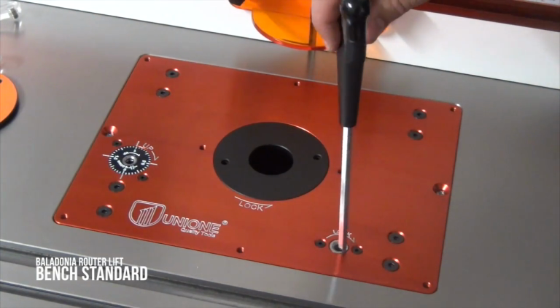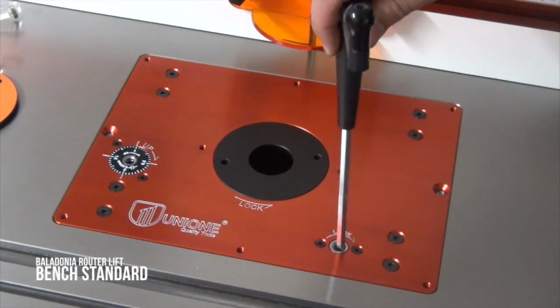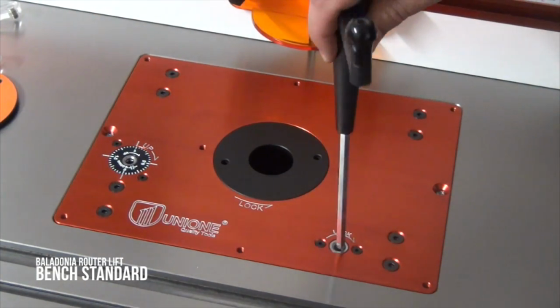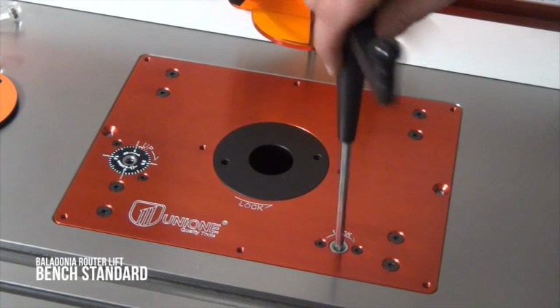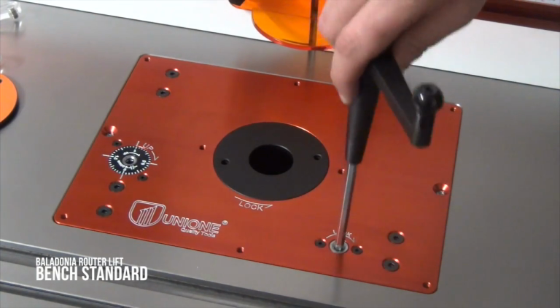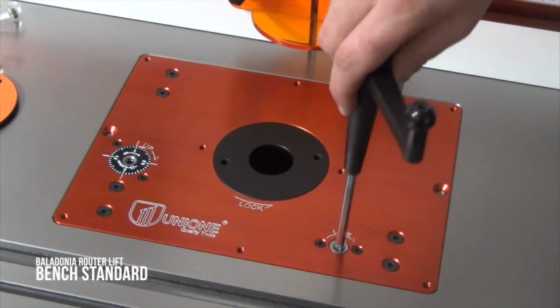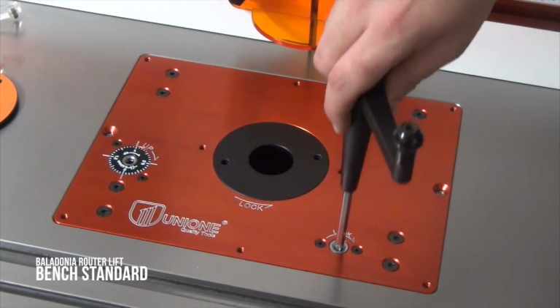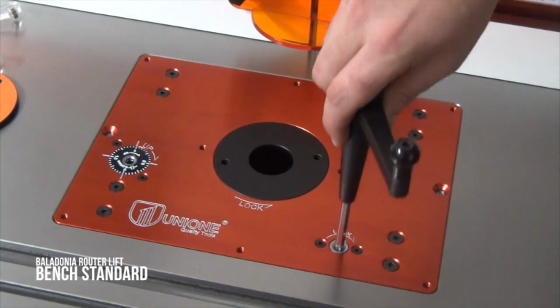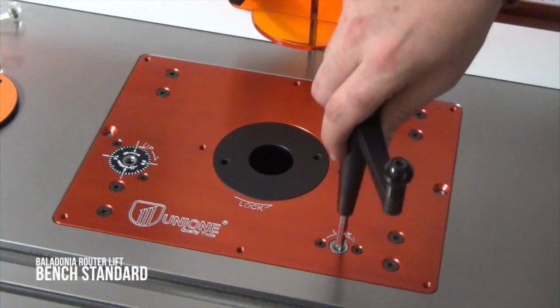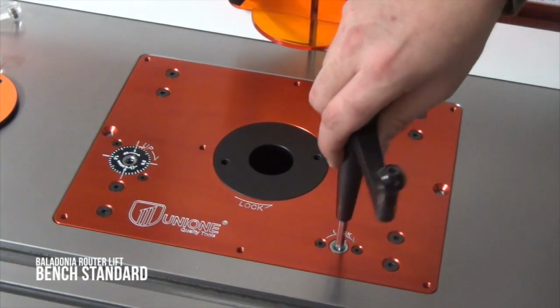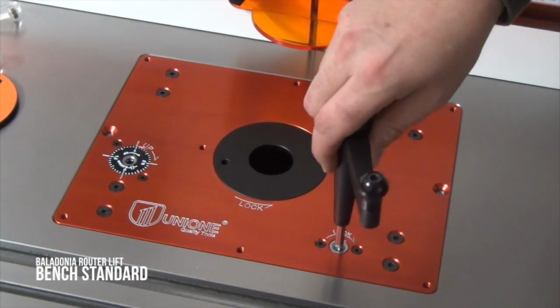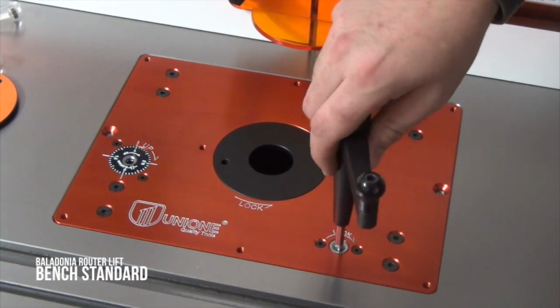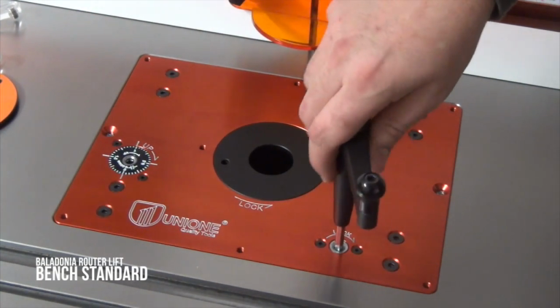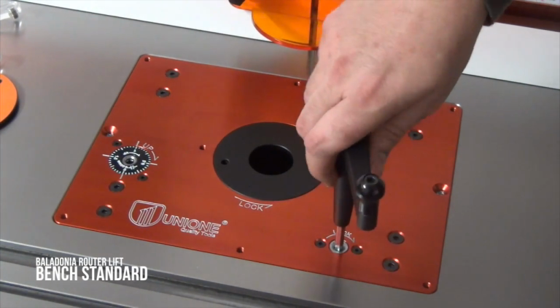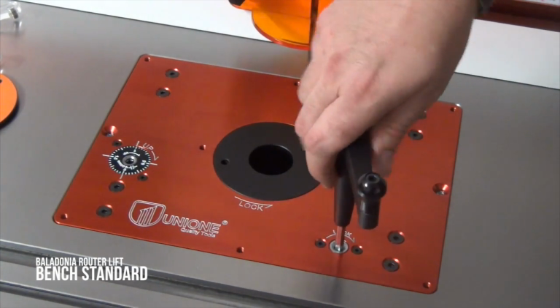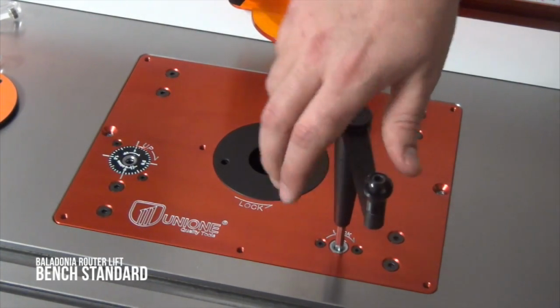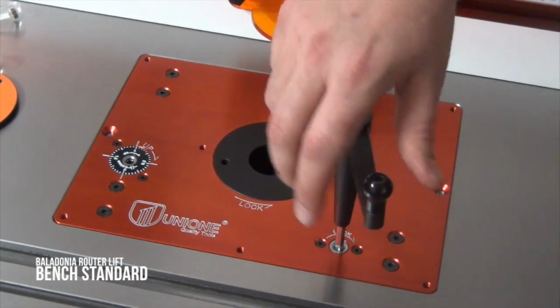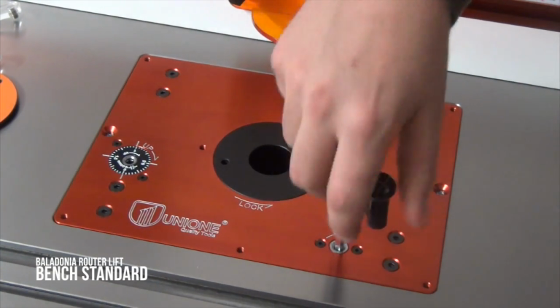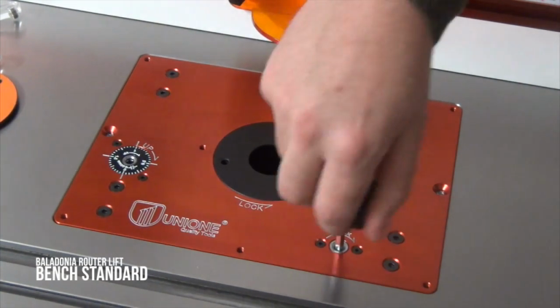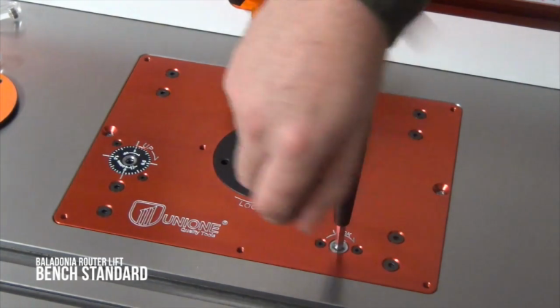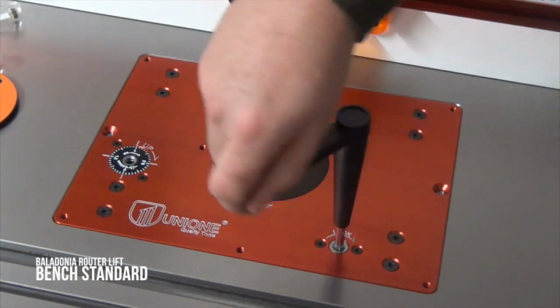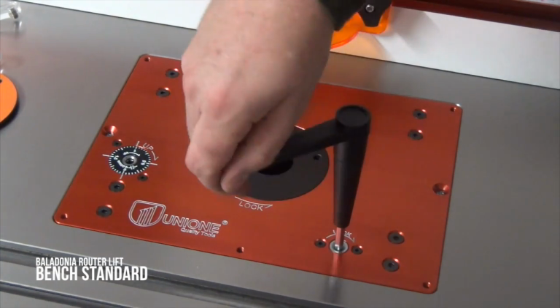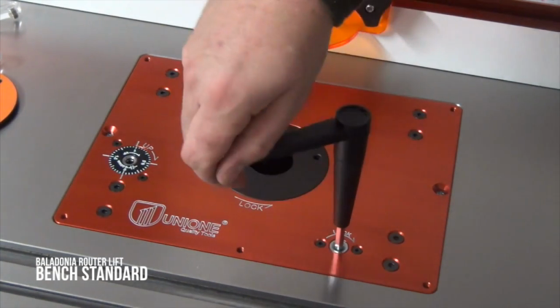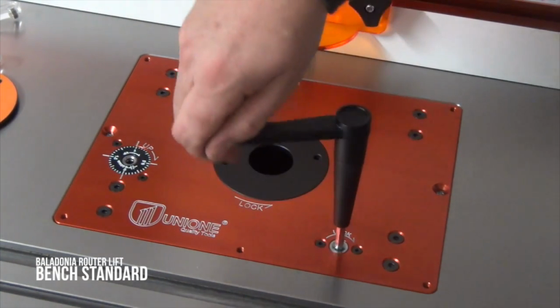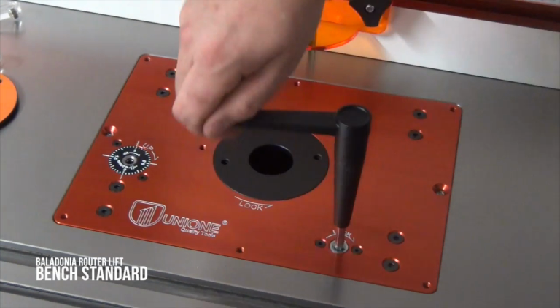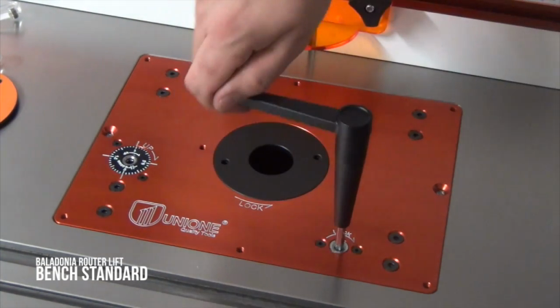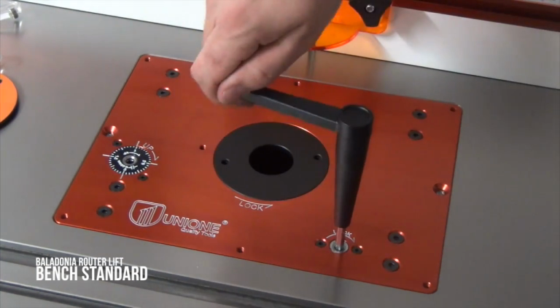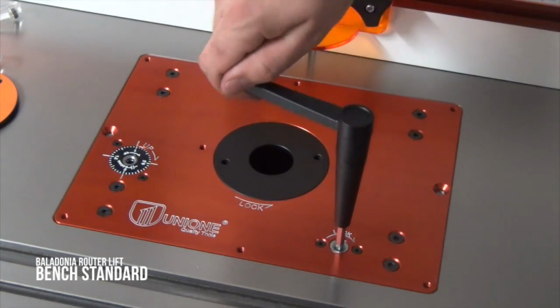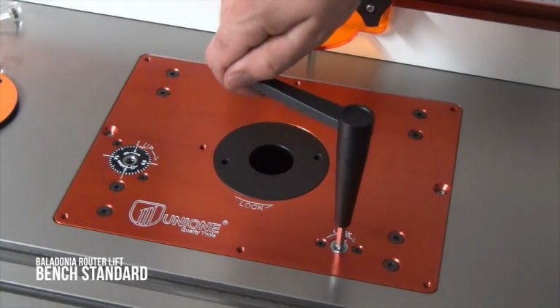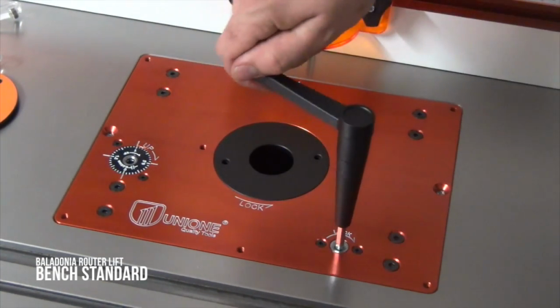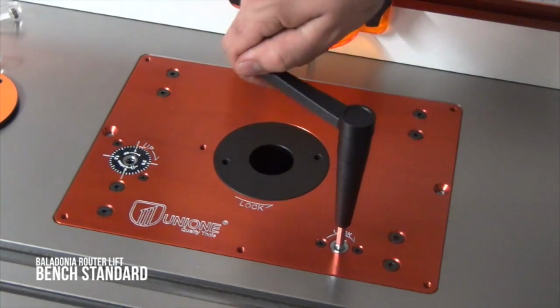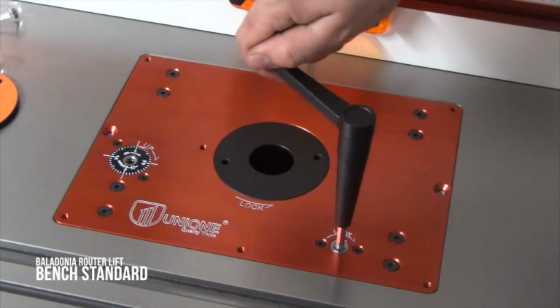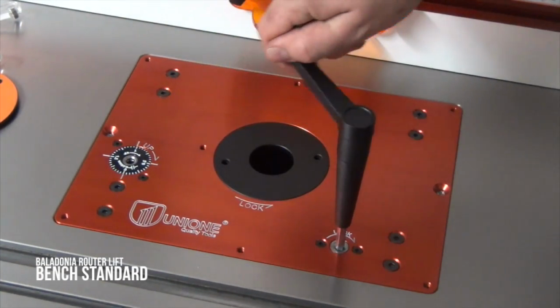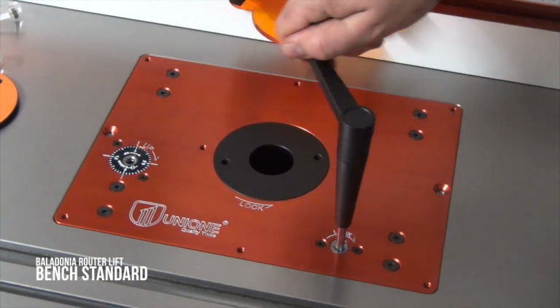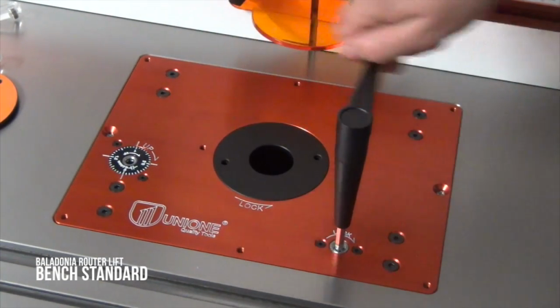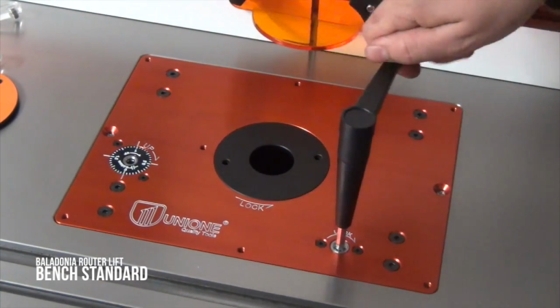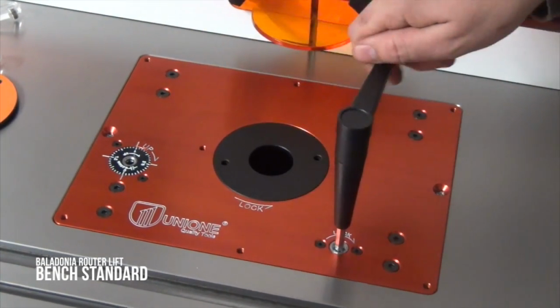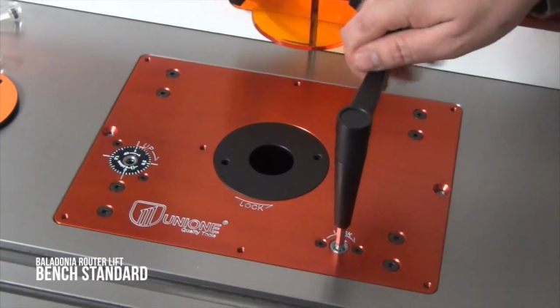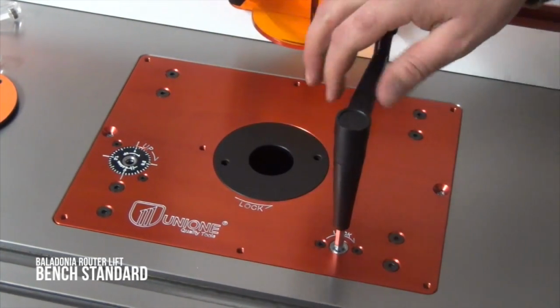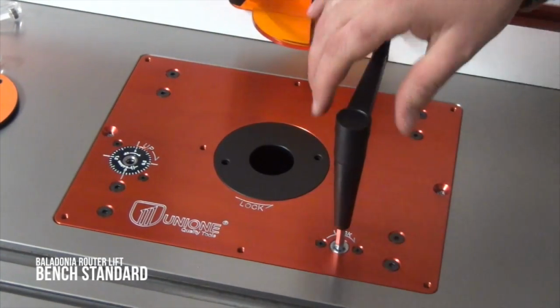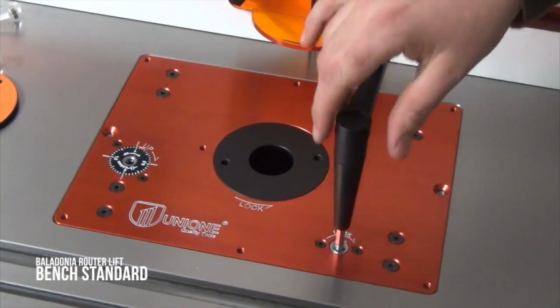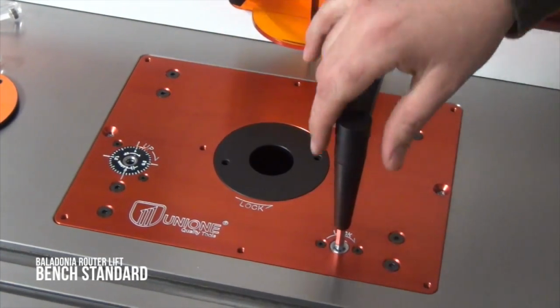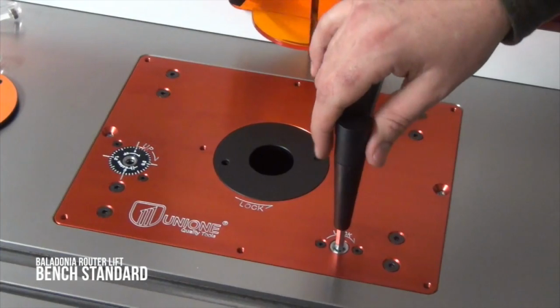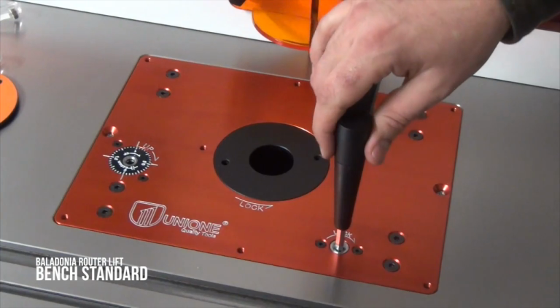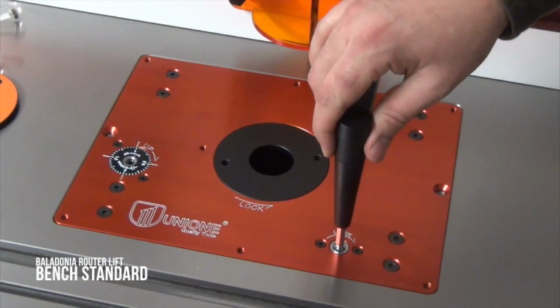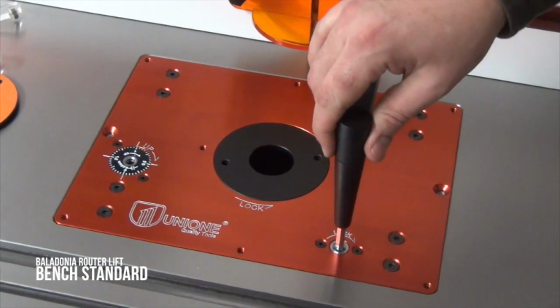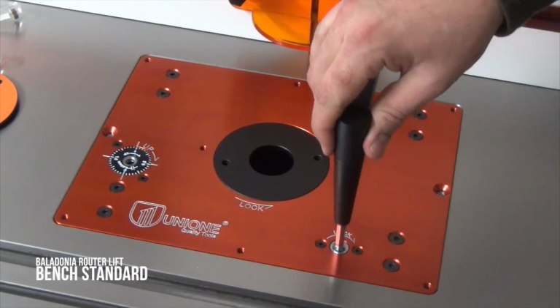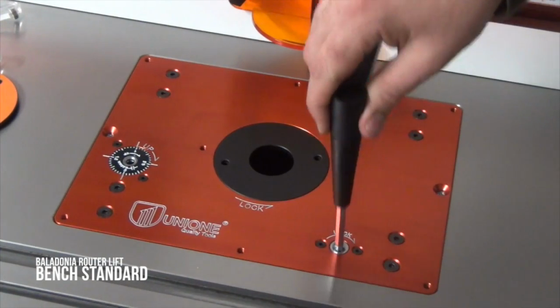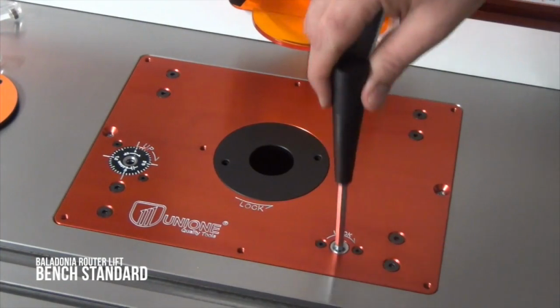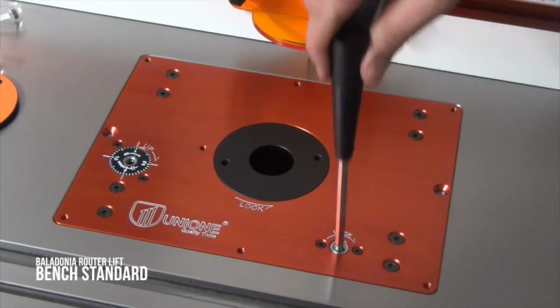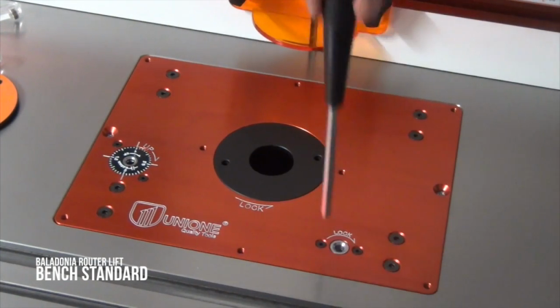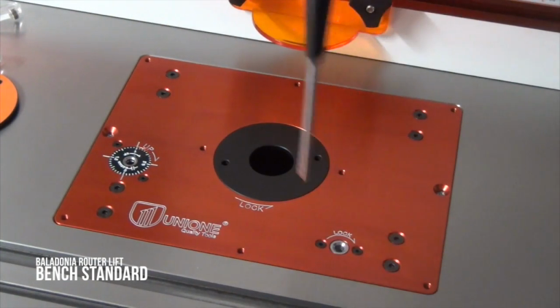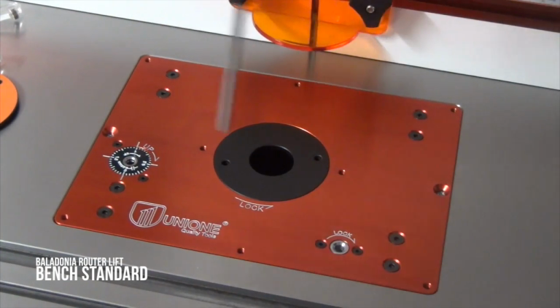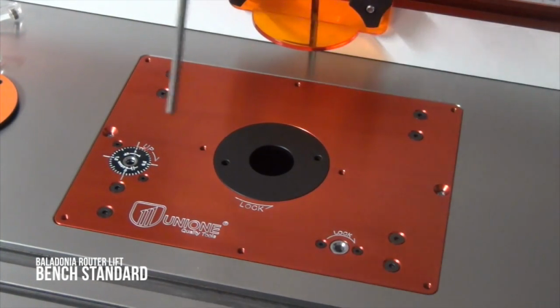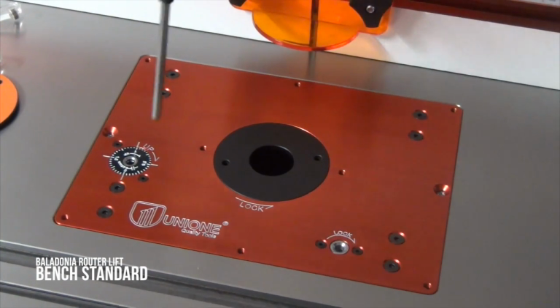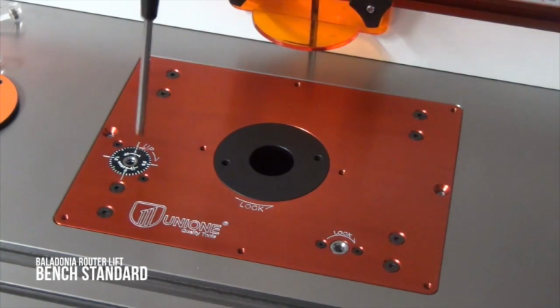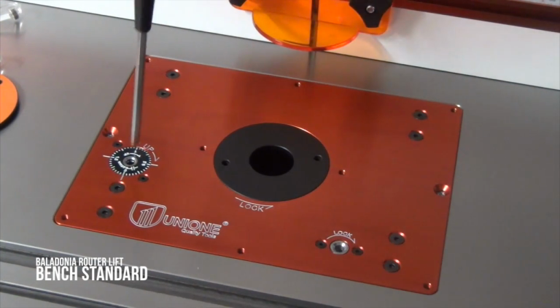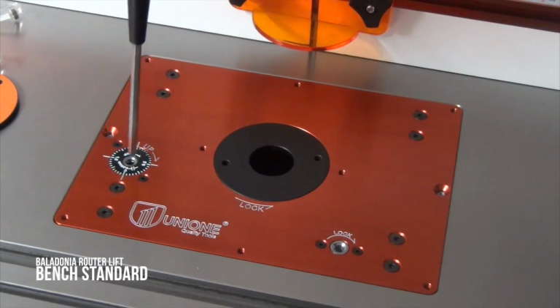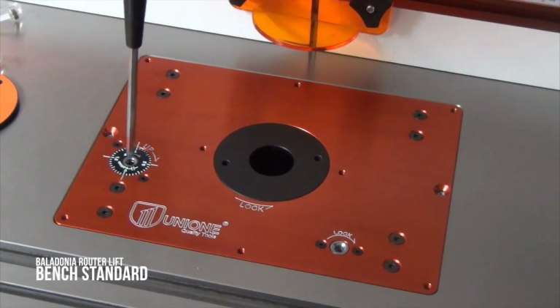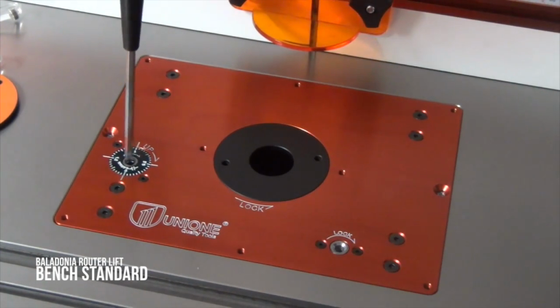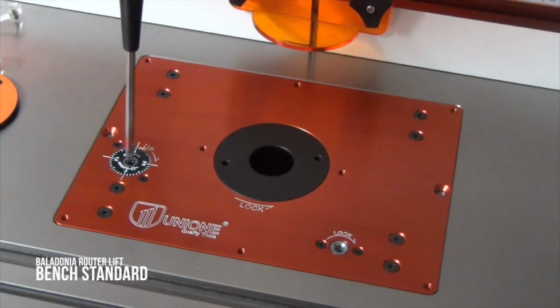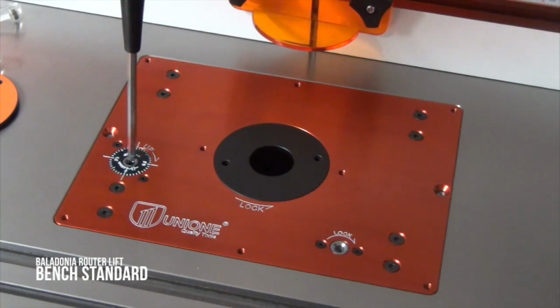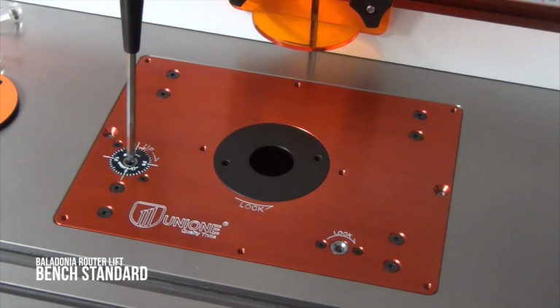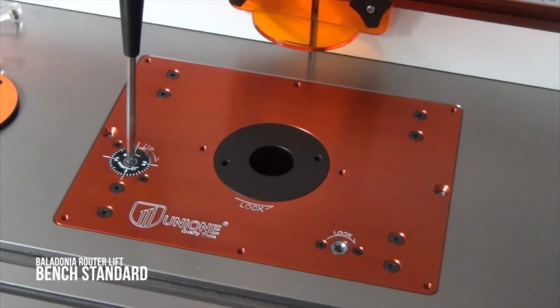When you've set the height, you can lock the cradle, and you will now see a minimal amount of backlash in the system as I move the wrench in its adjustment slot.